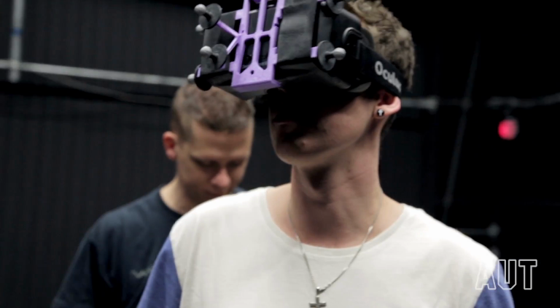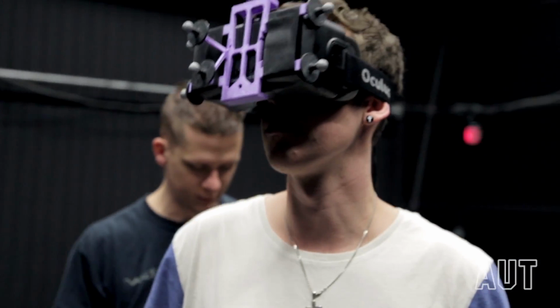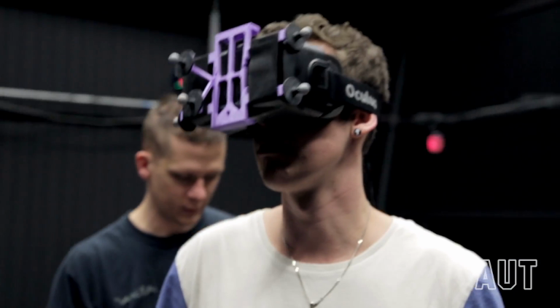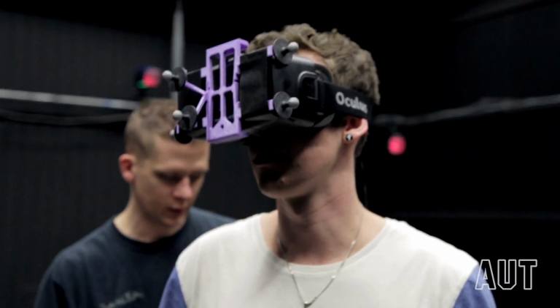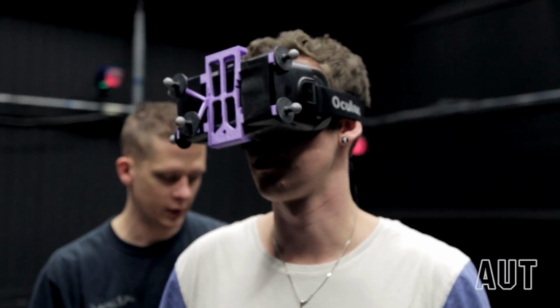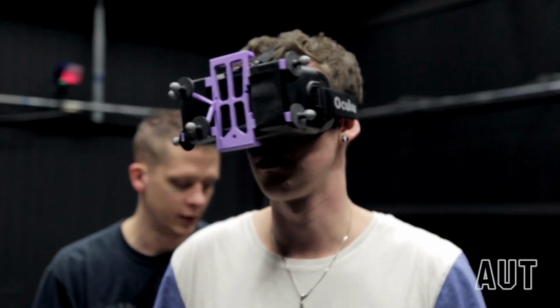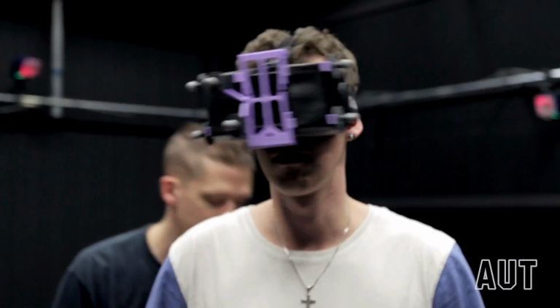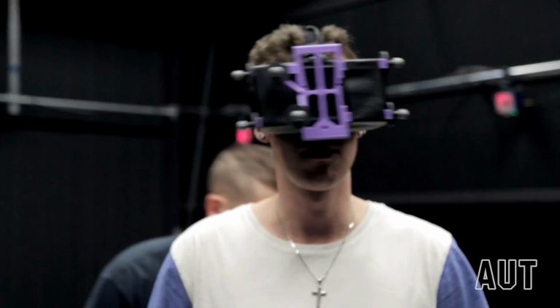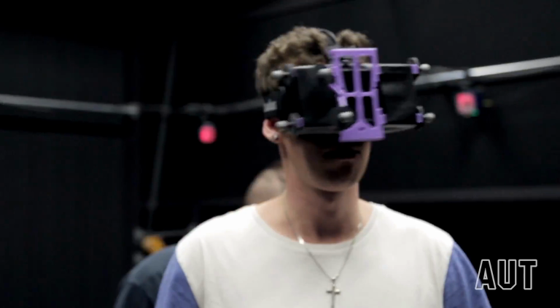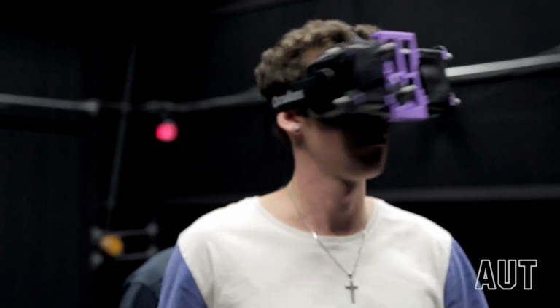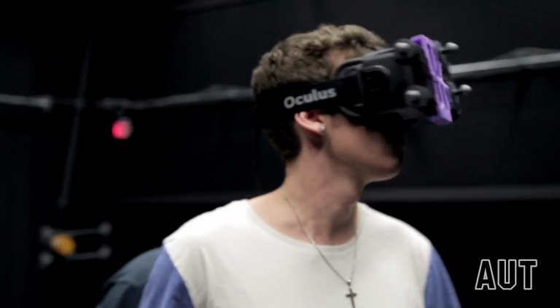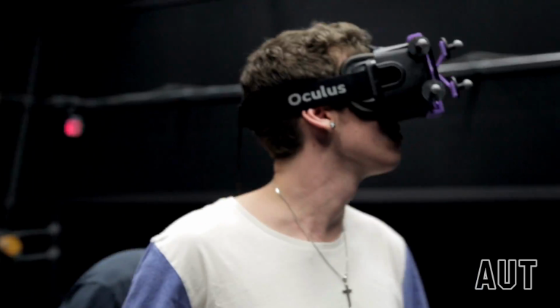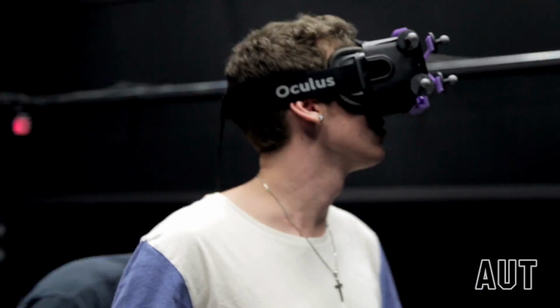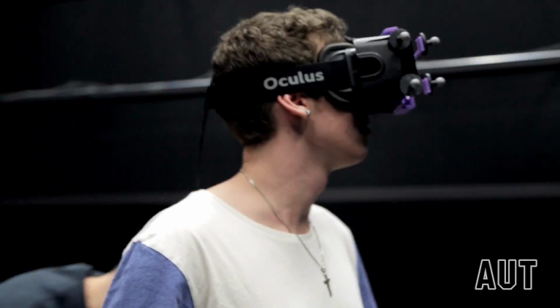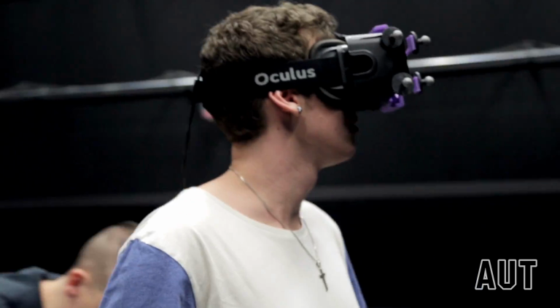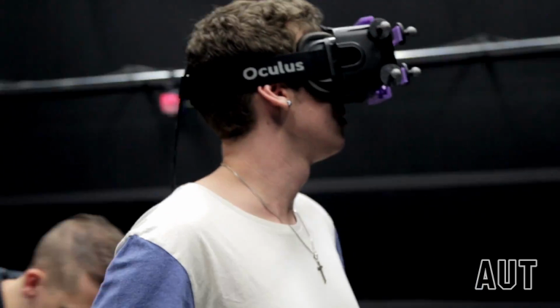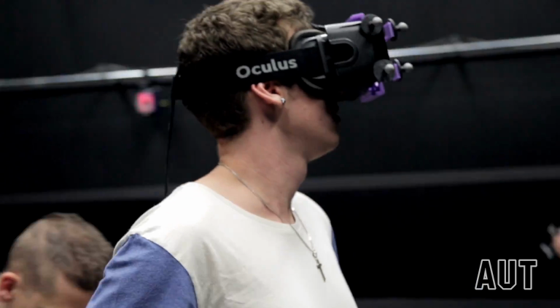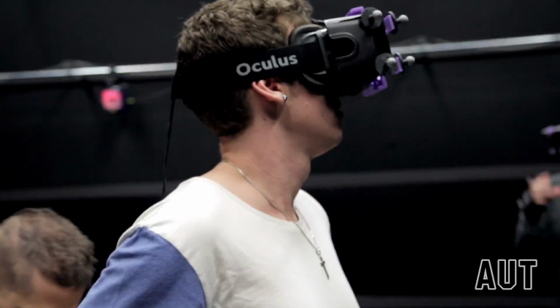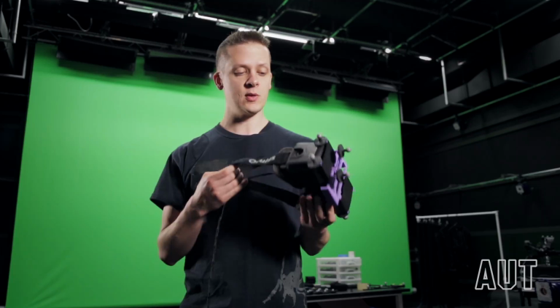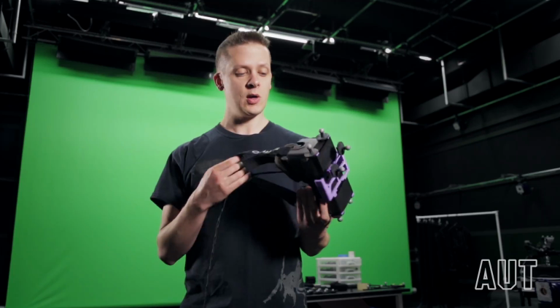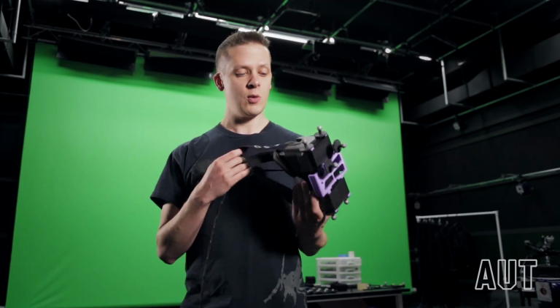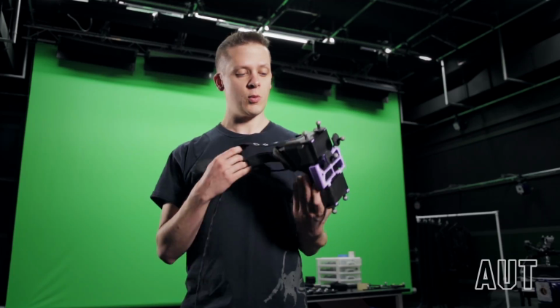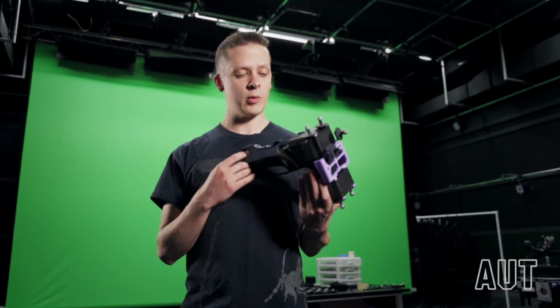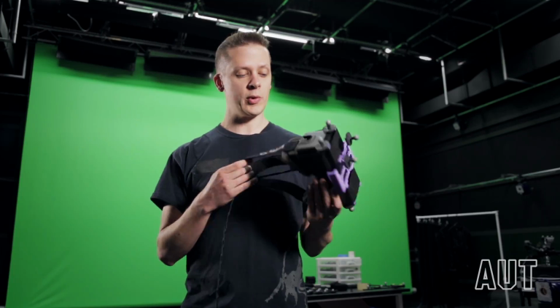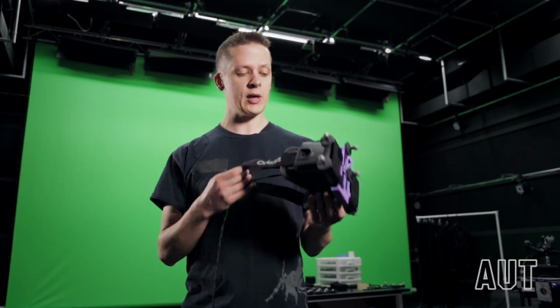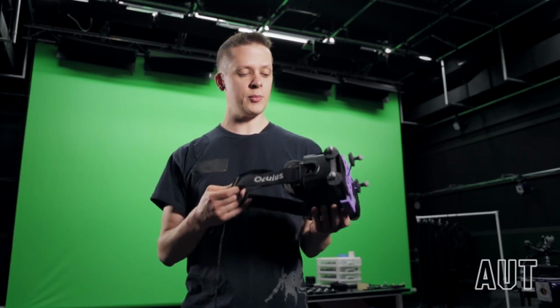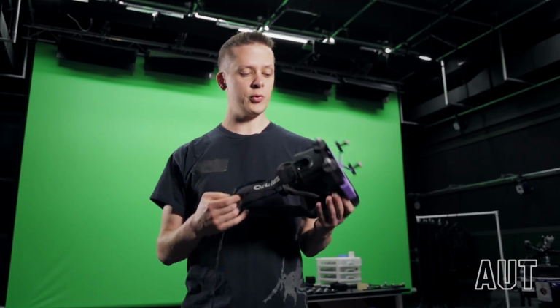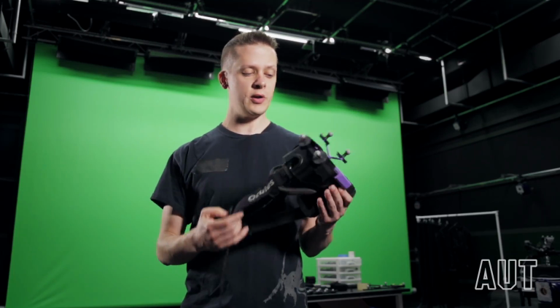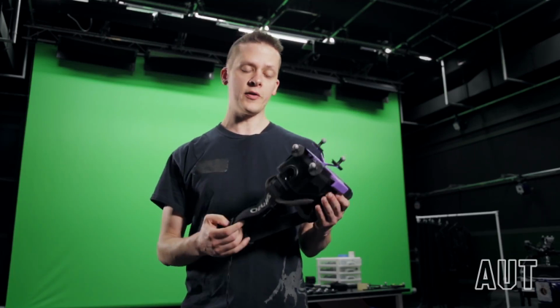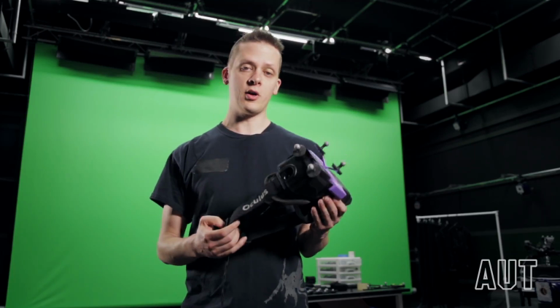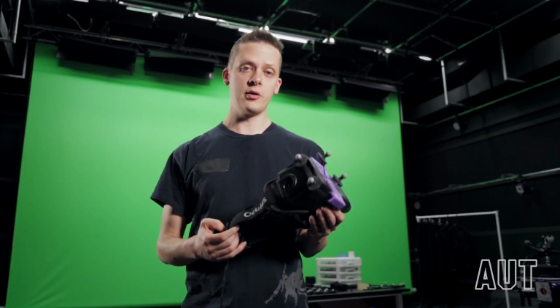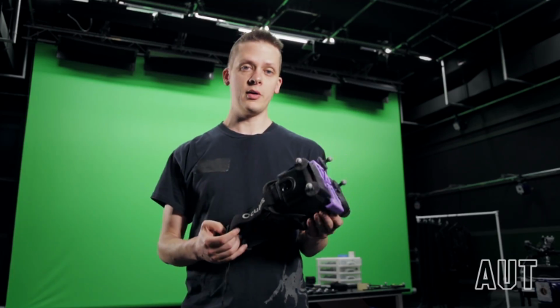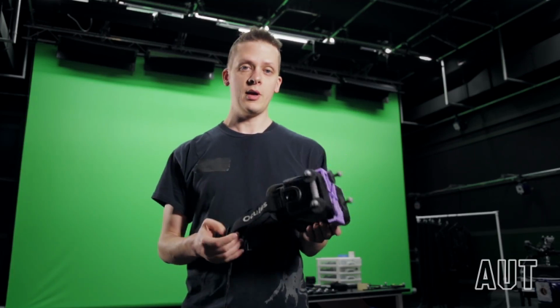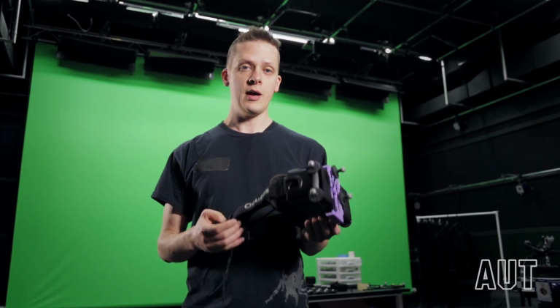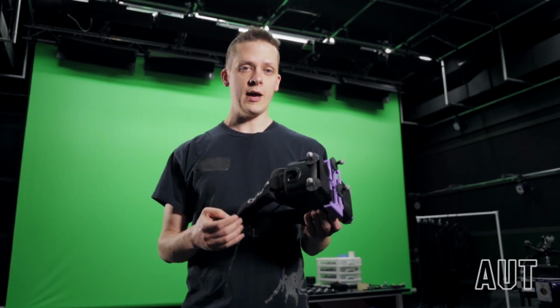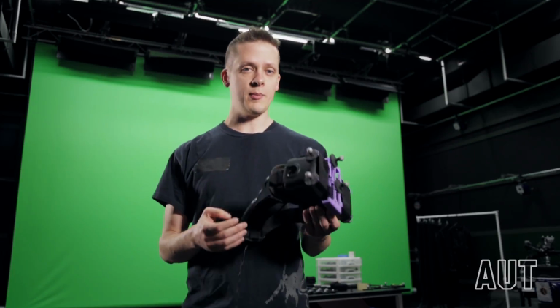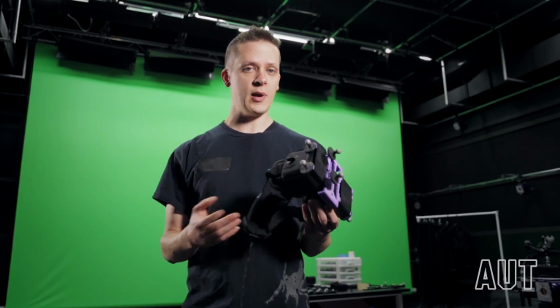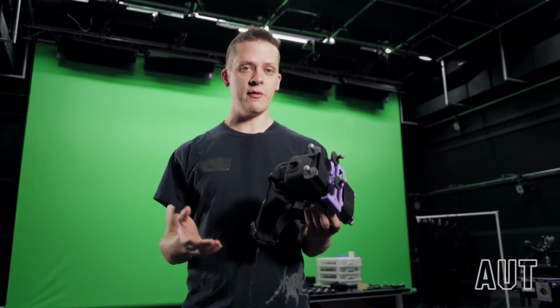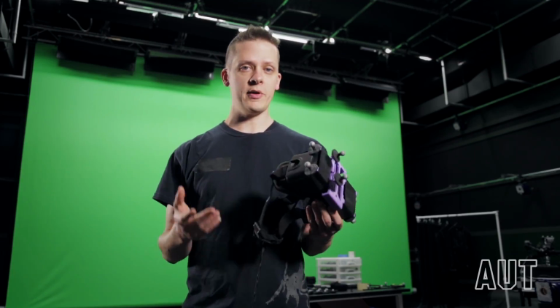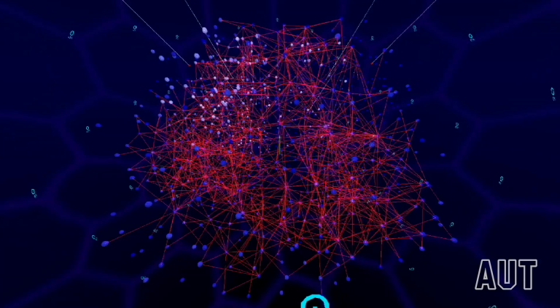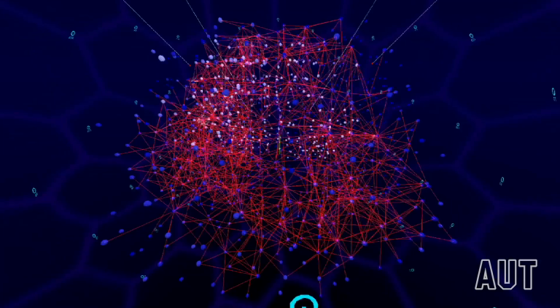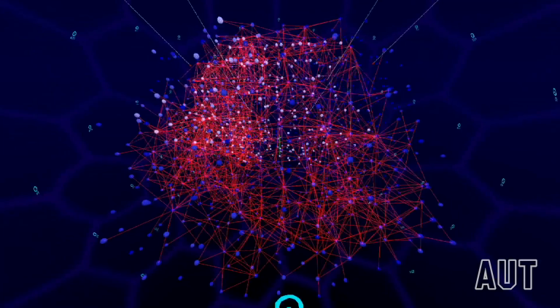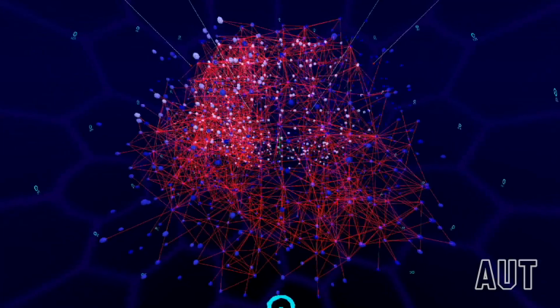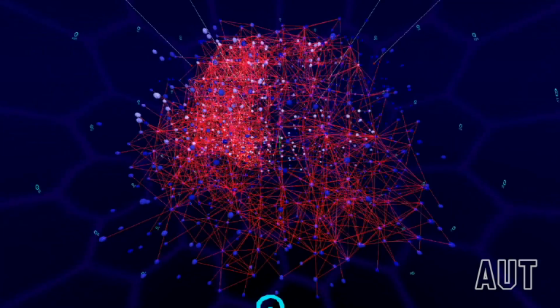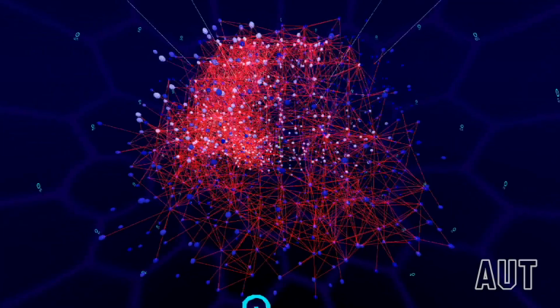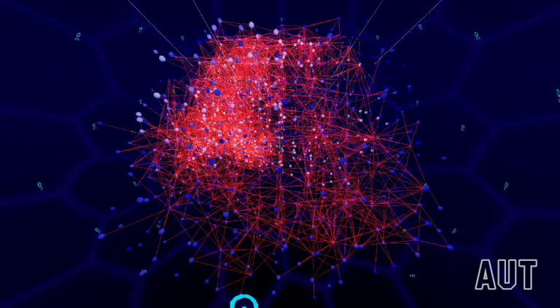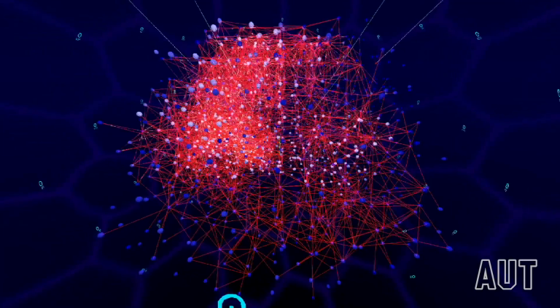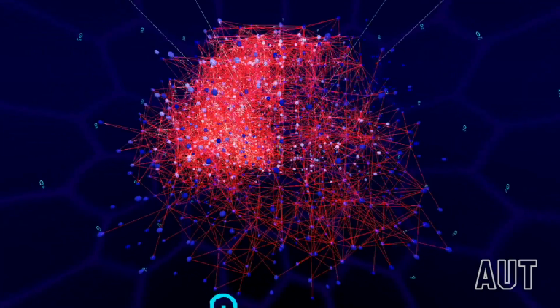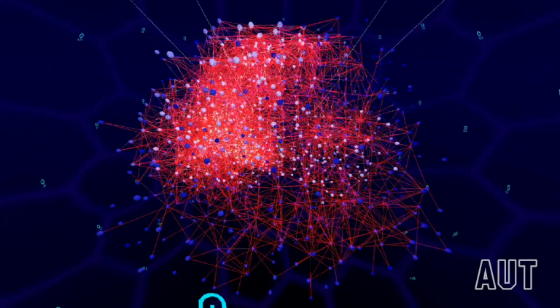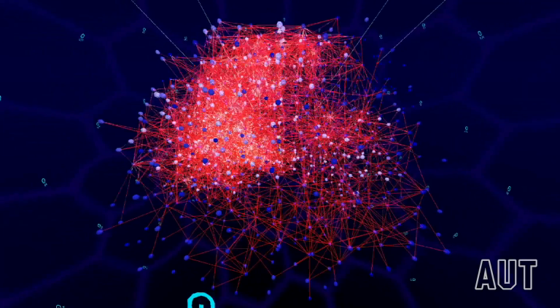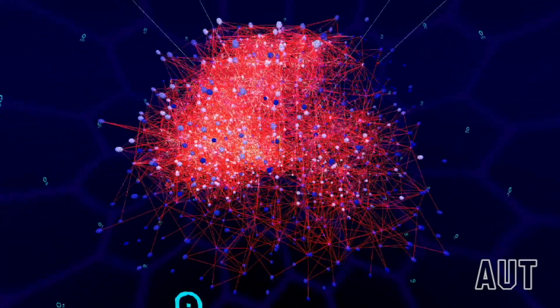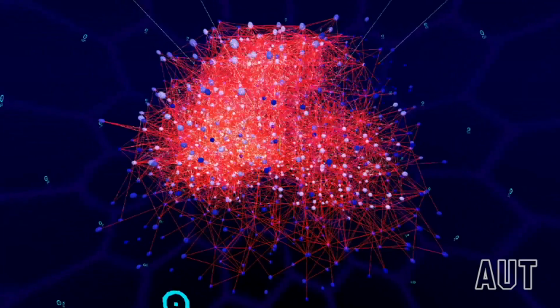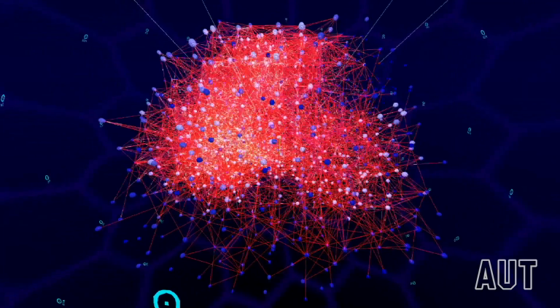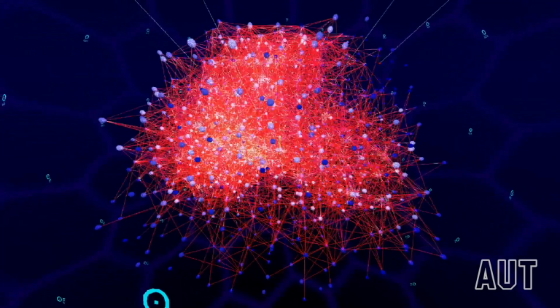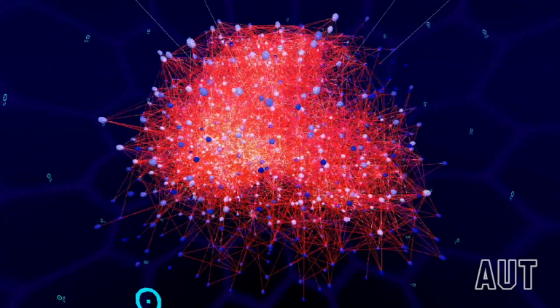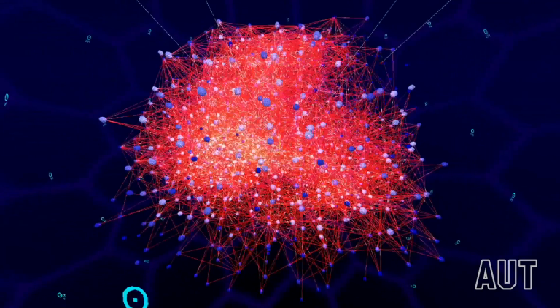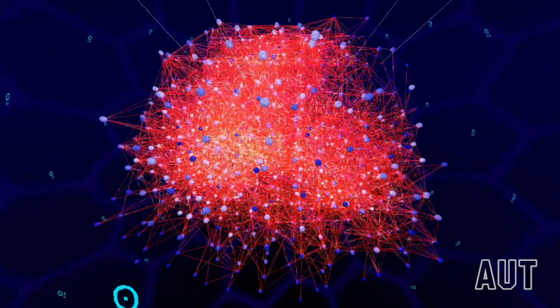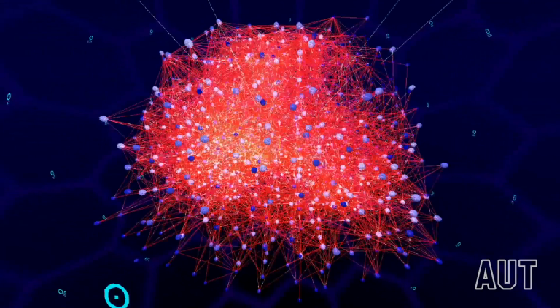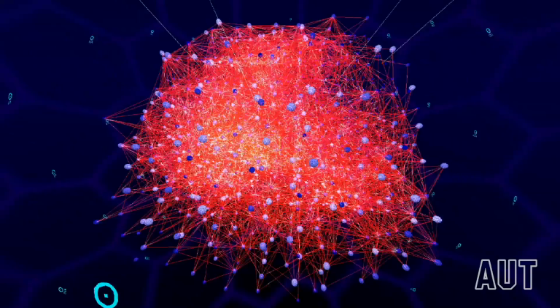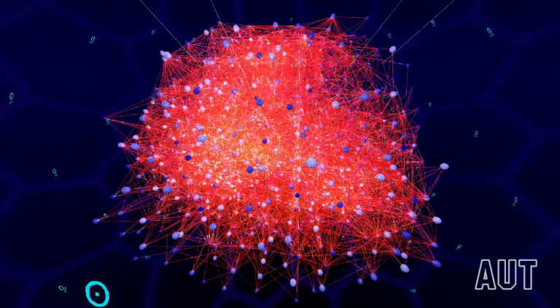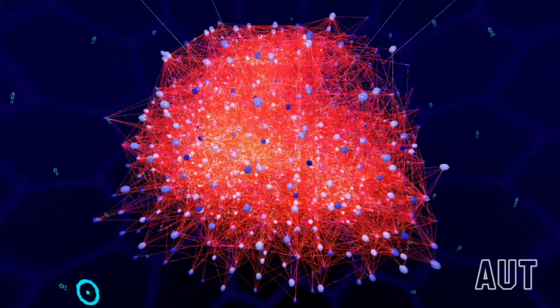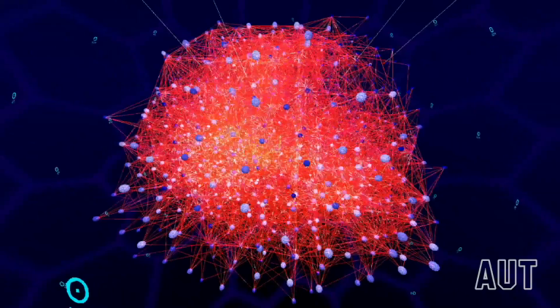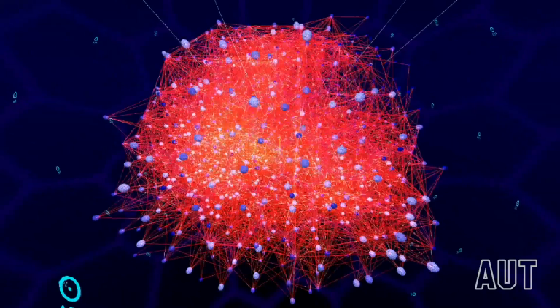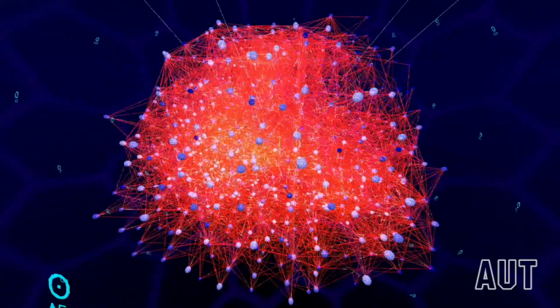That allows us to play with things like head-mounted displays, where we can put this on and play video games live, as well as applications in medical research, engineering, and more.